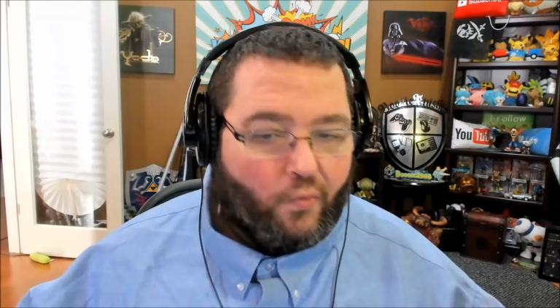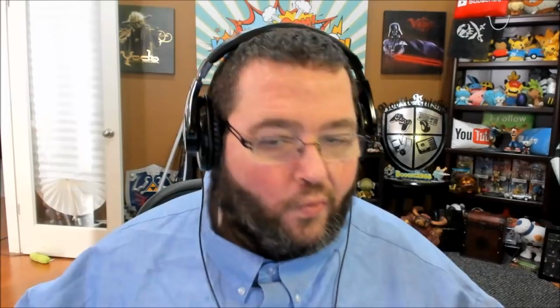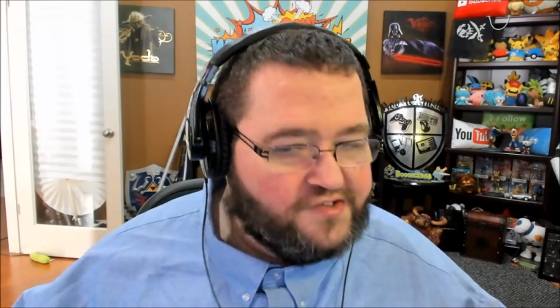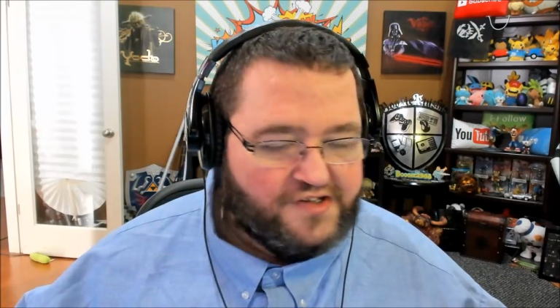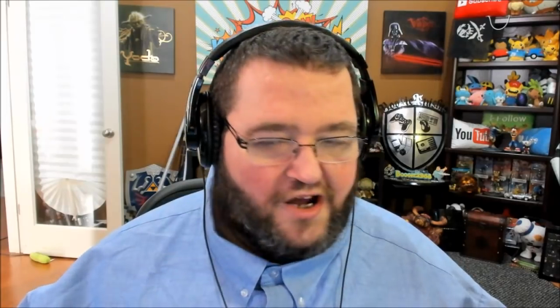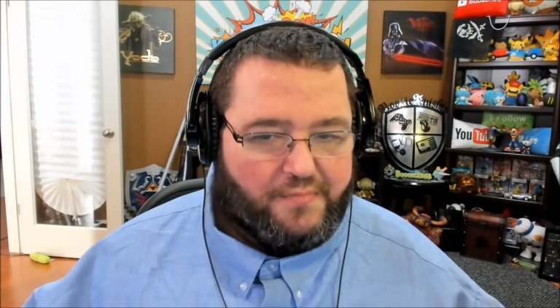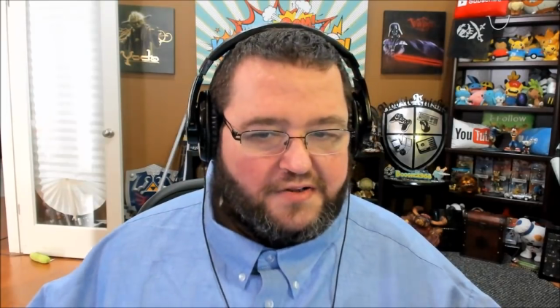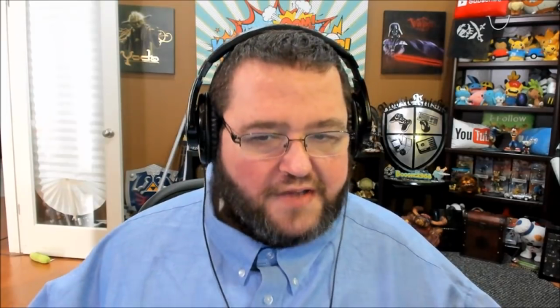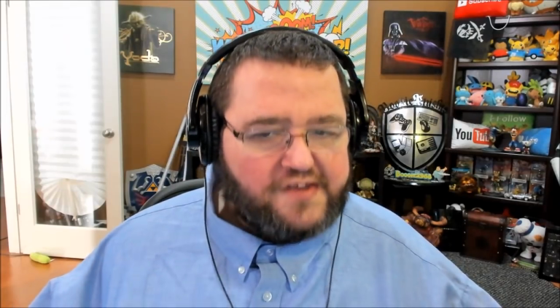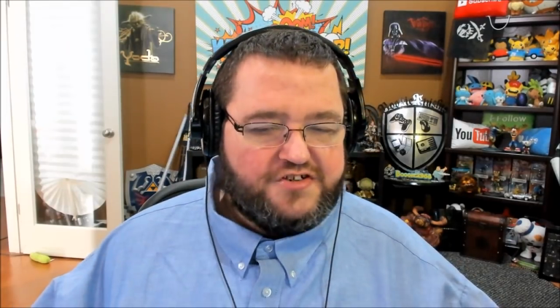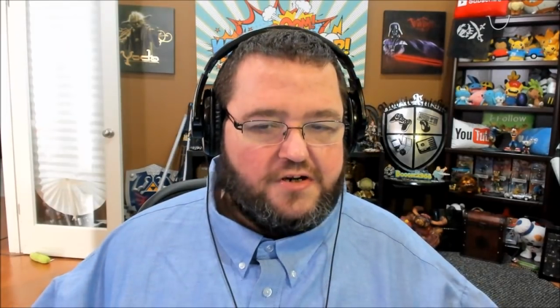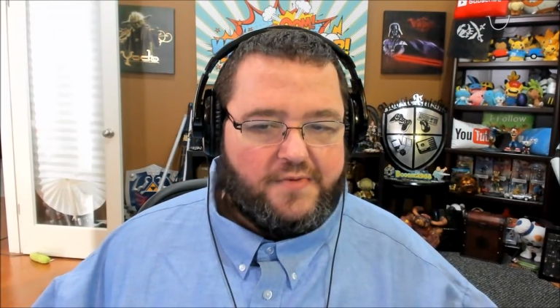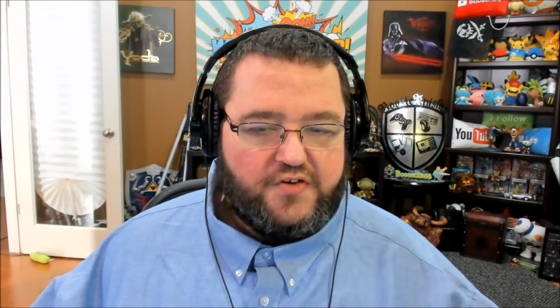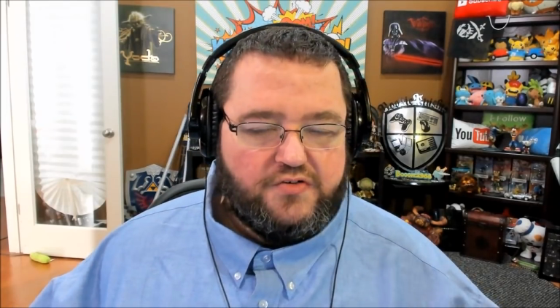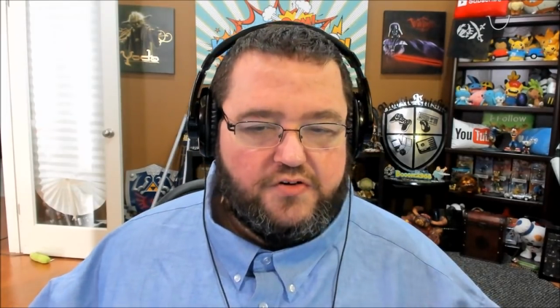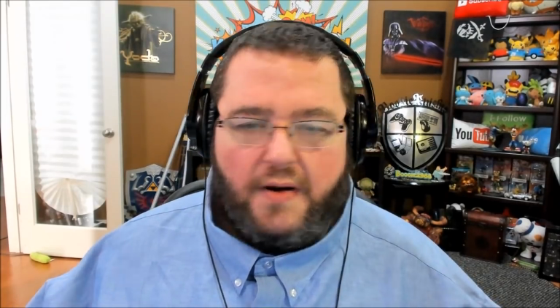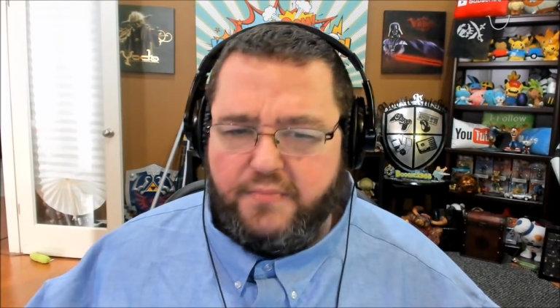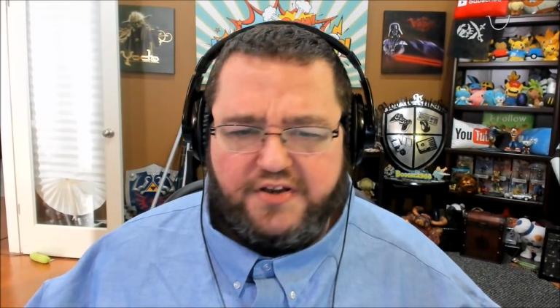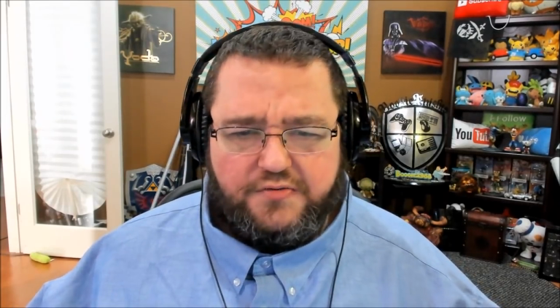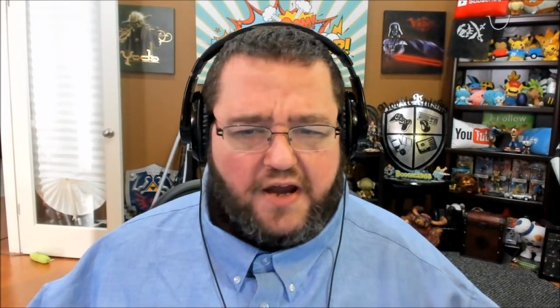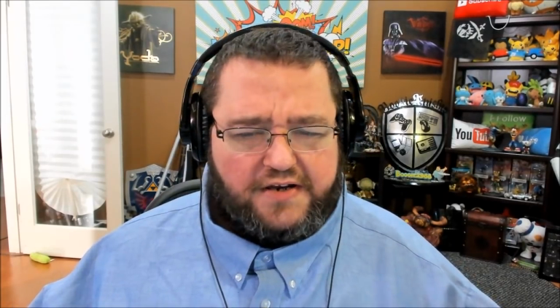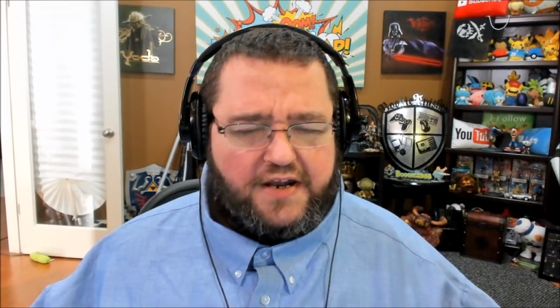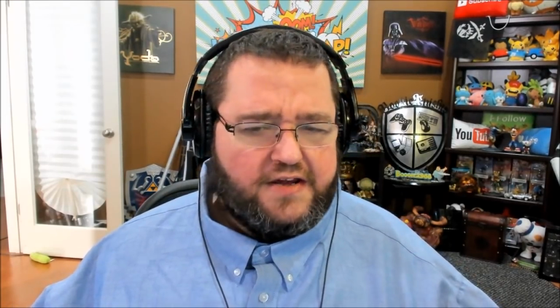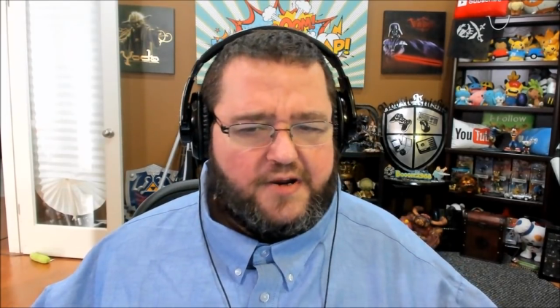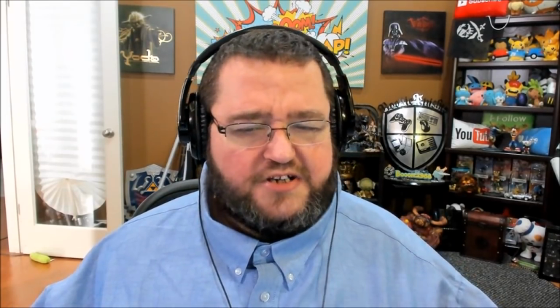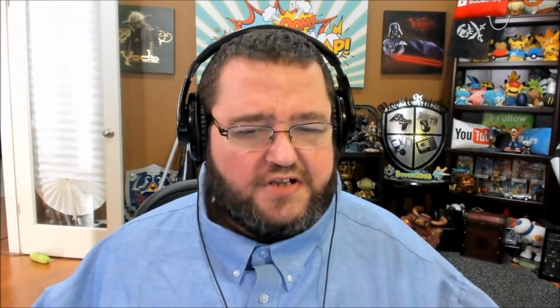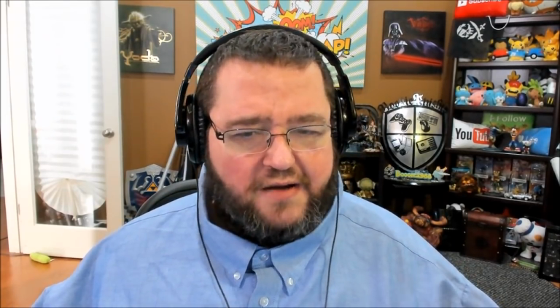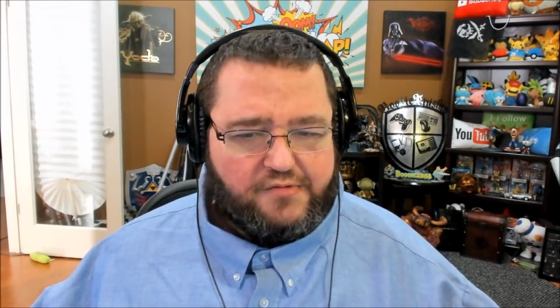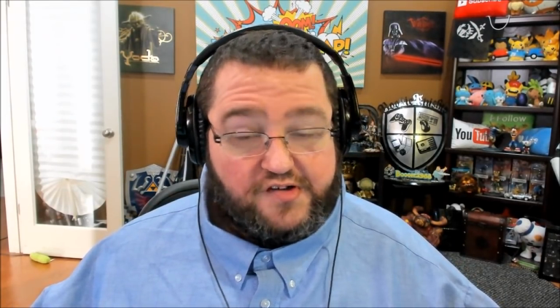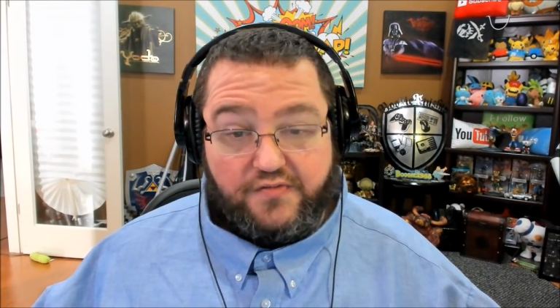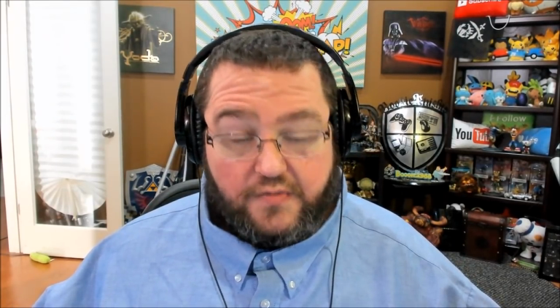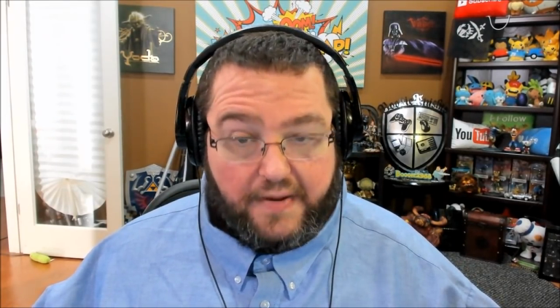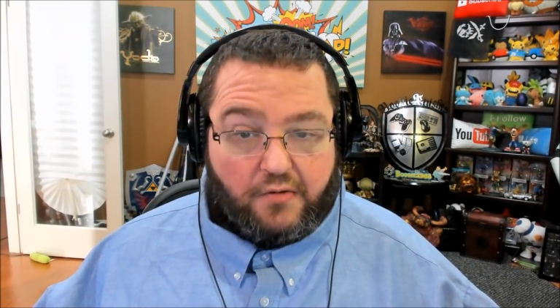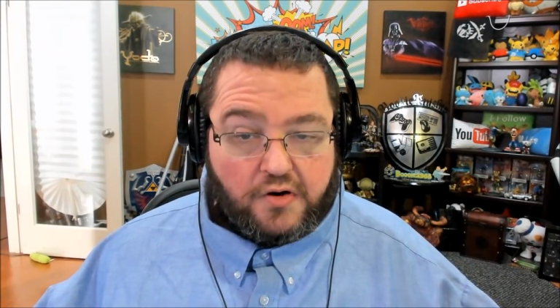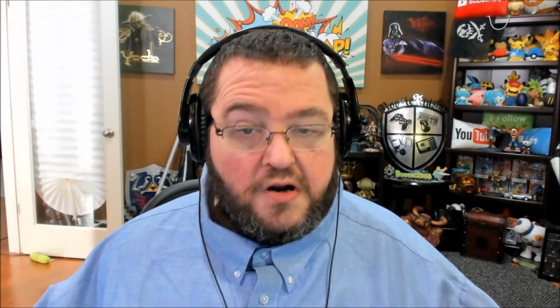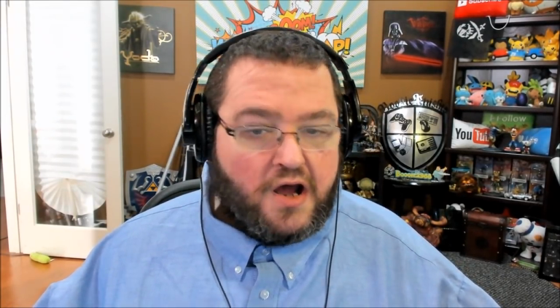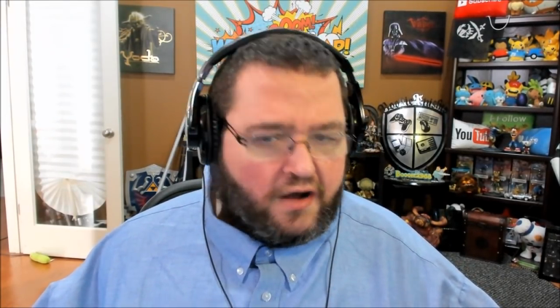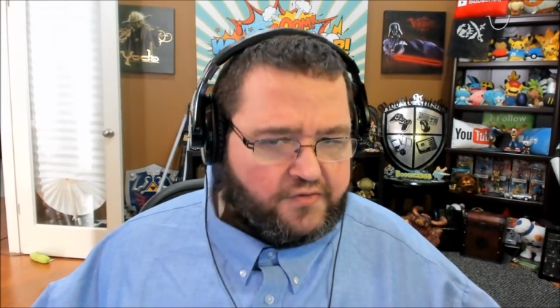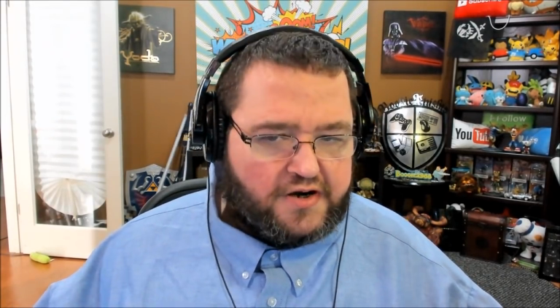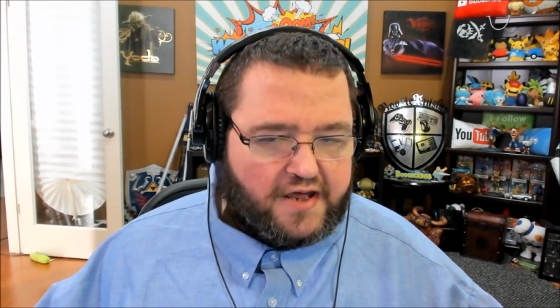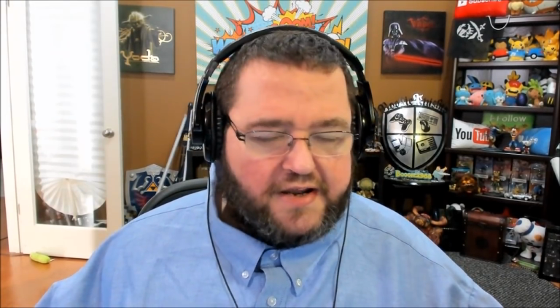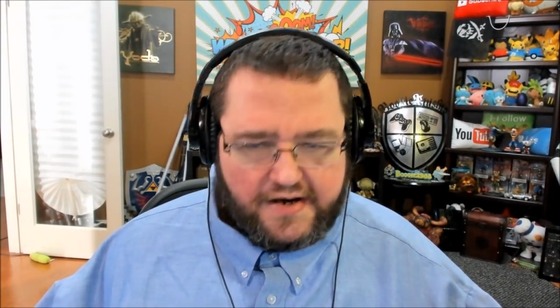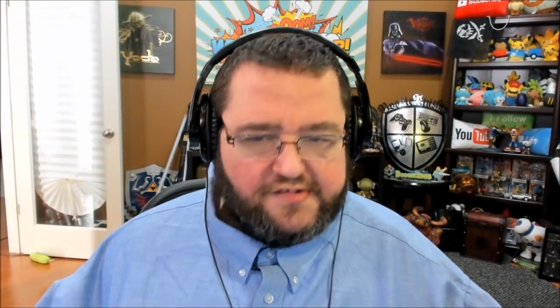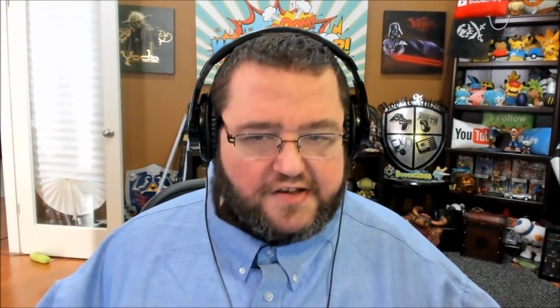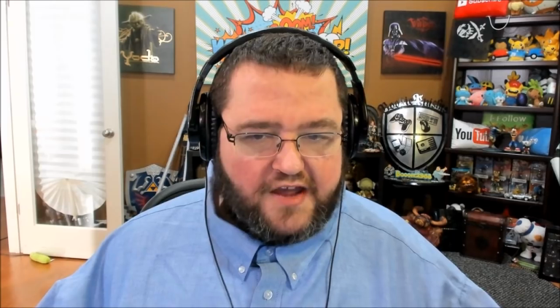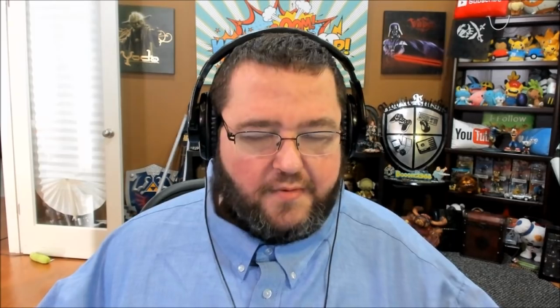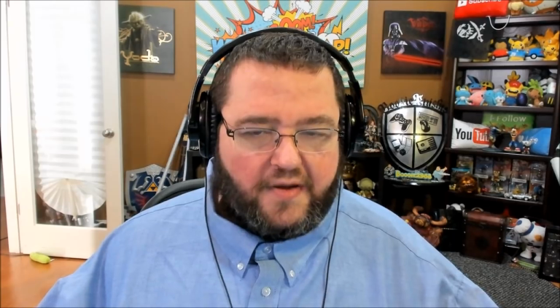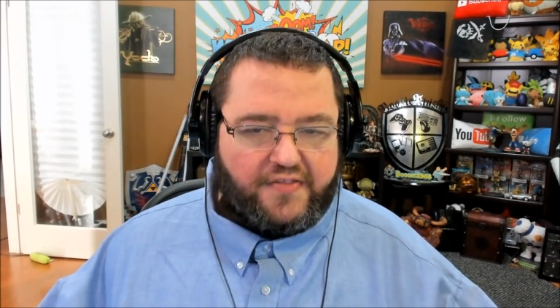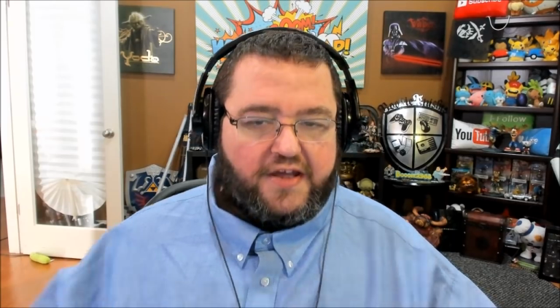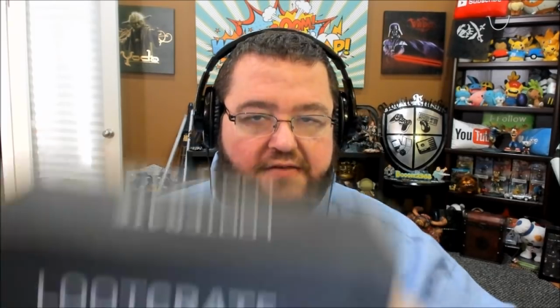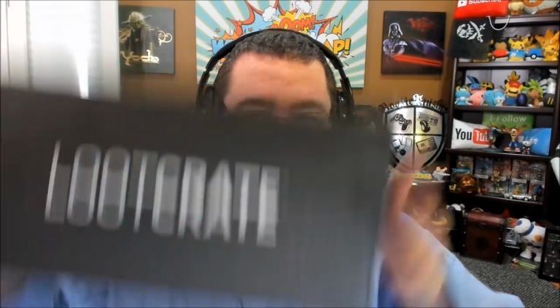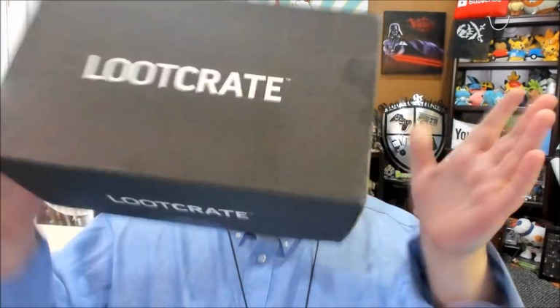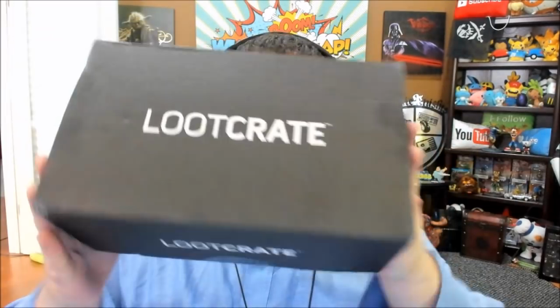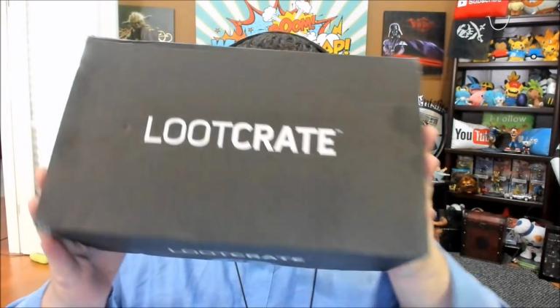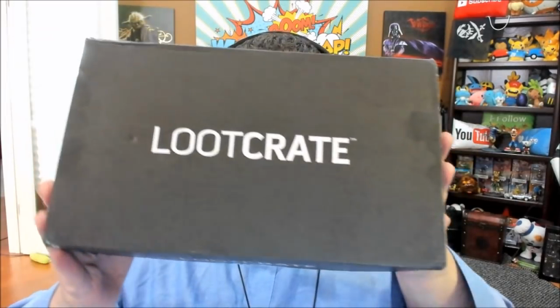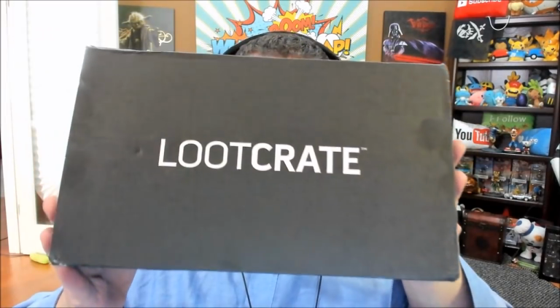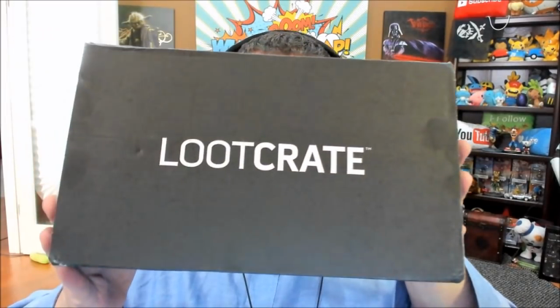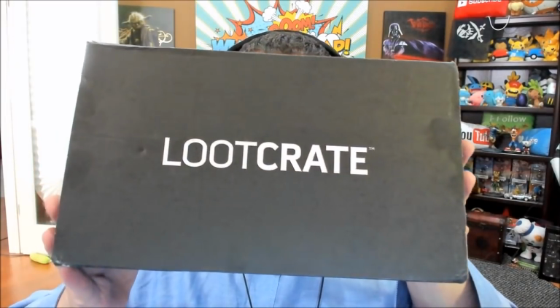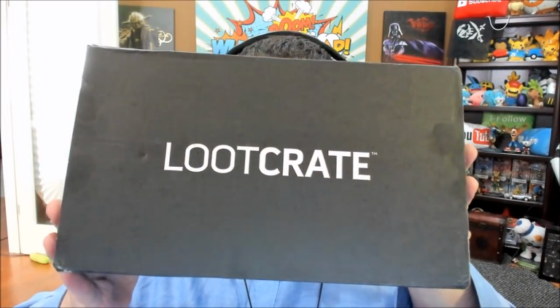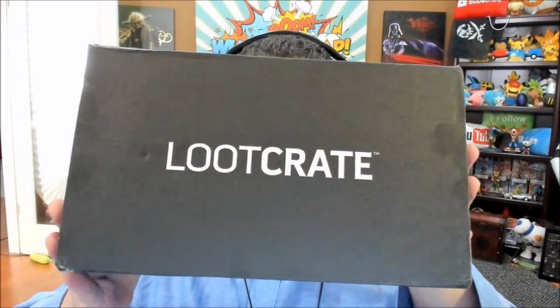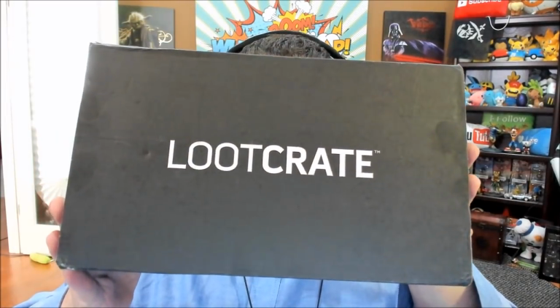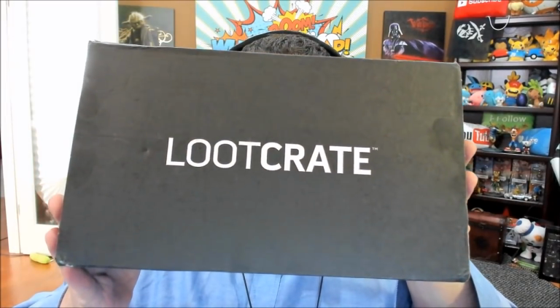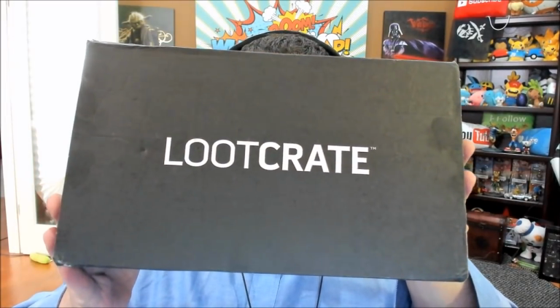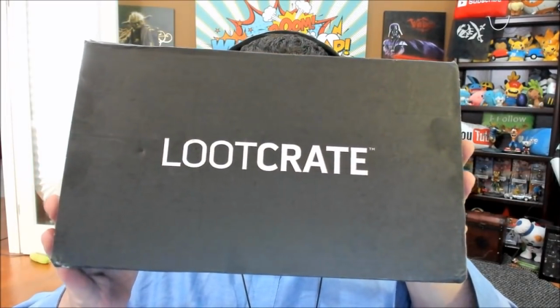What's up, ladies and gentlemen of YouTube? Boogie2988 coming at you live once again through the power of the internet, and it's that time of month again — it's Loot Crate time.